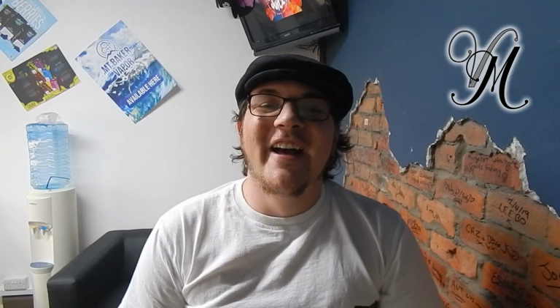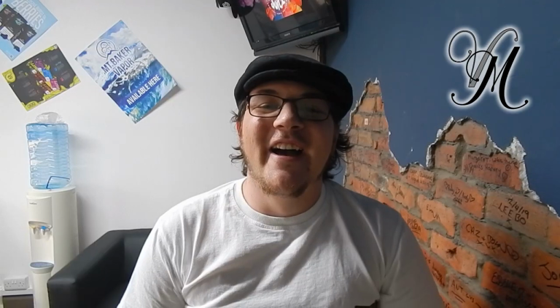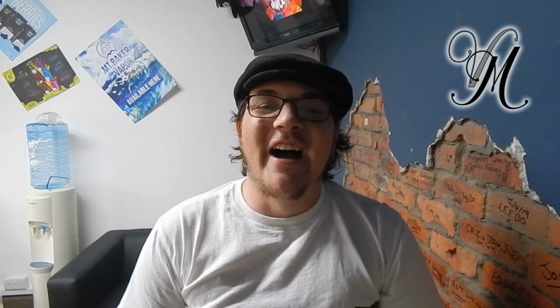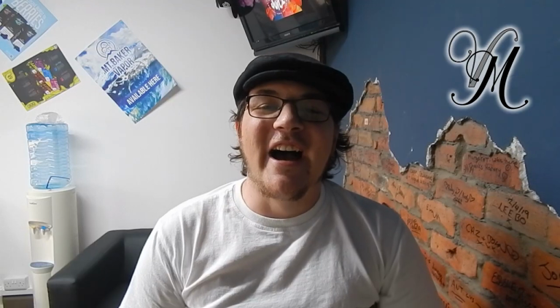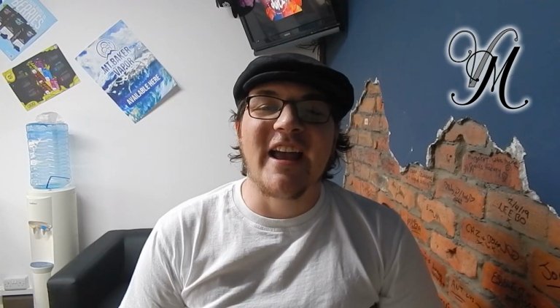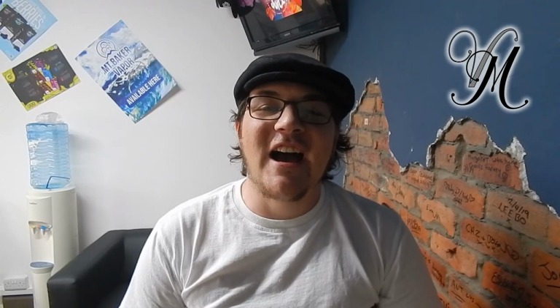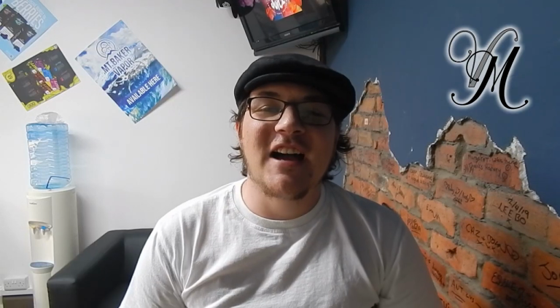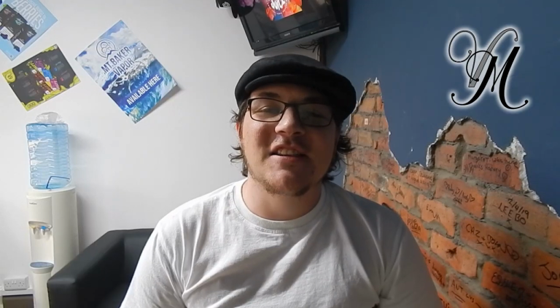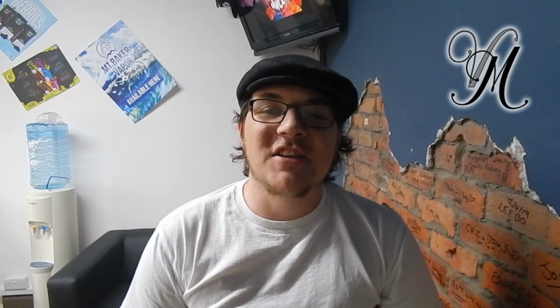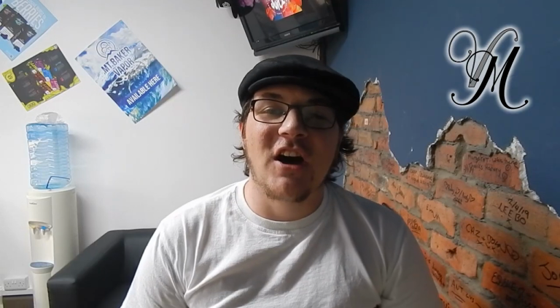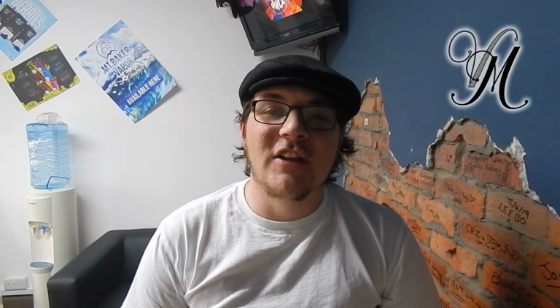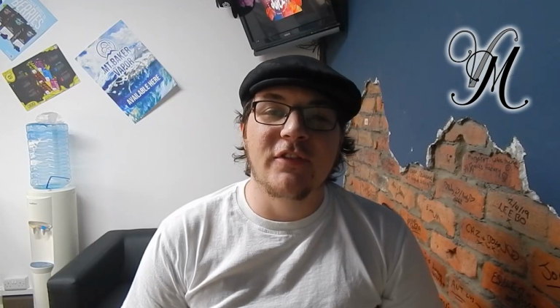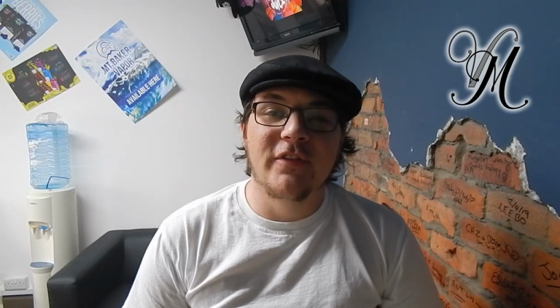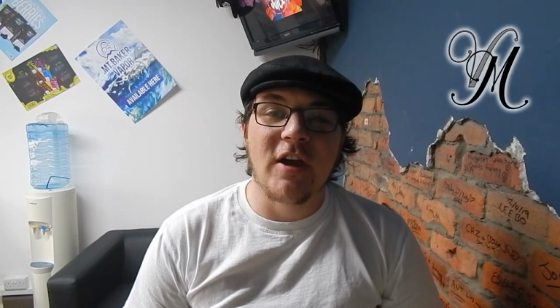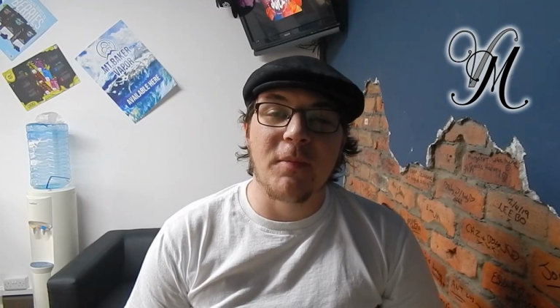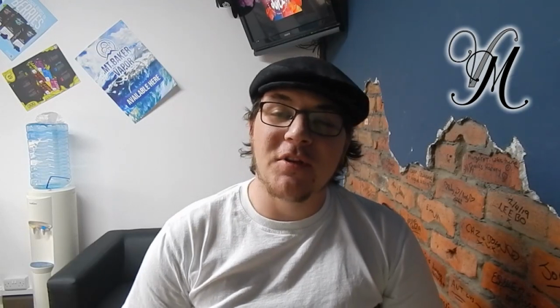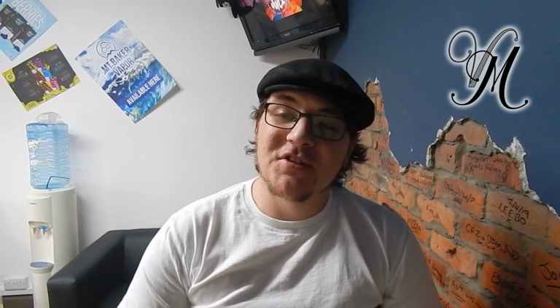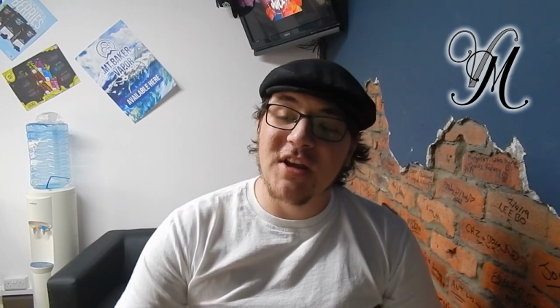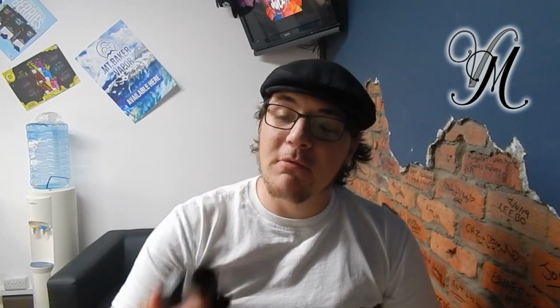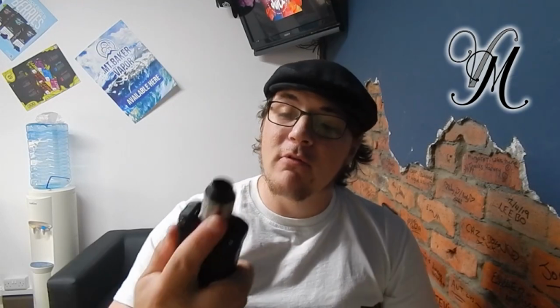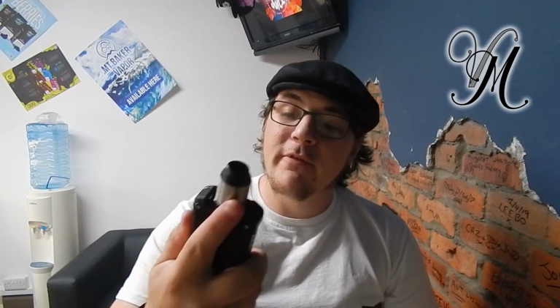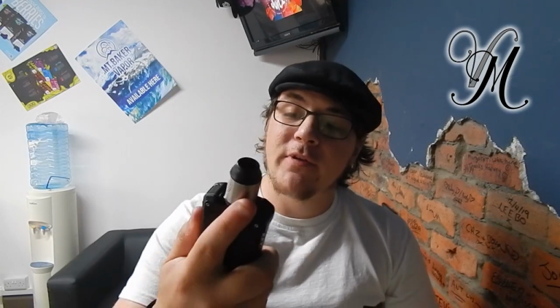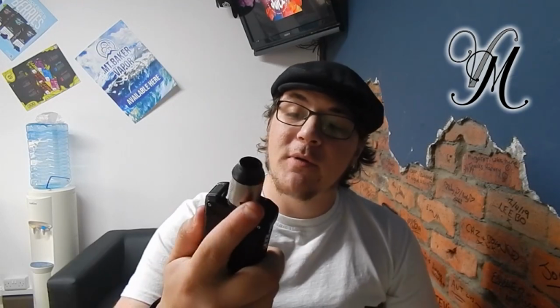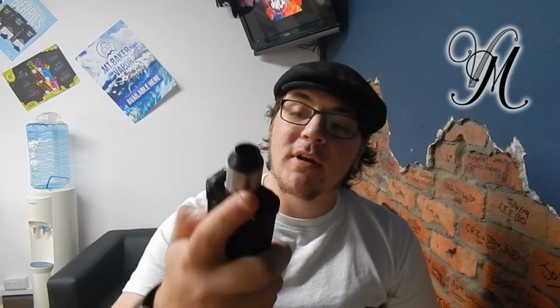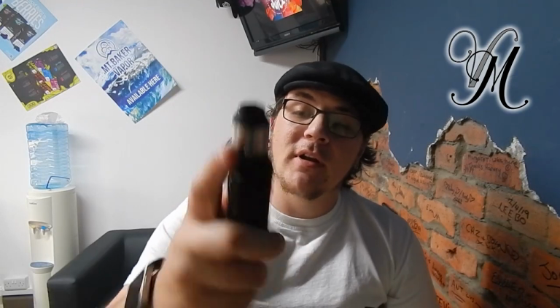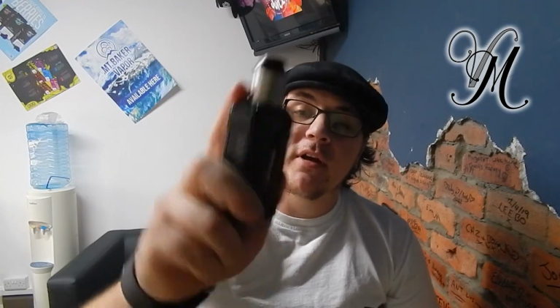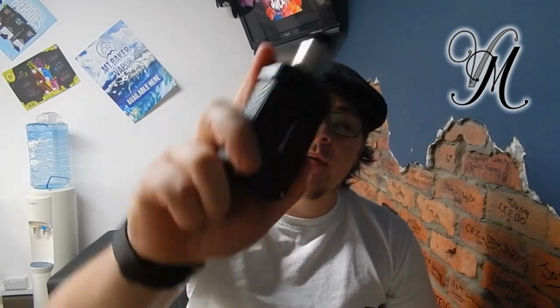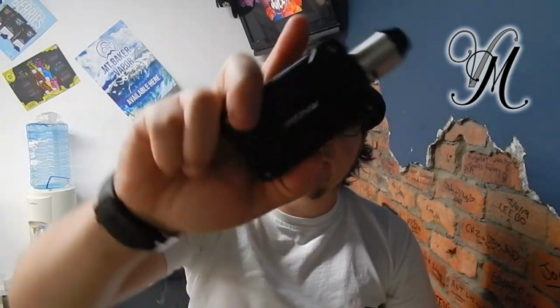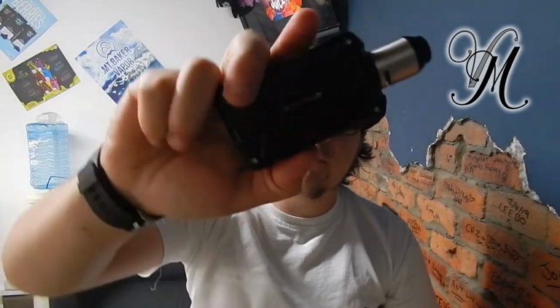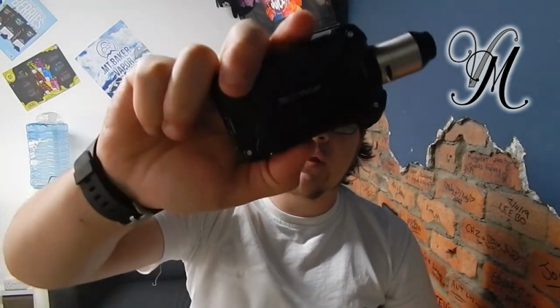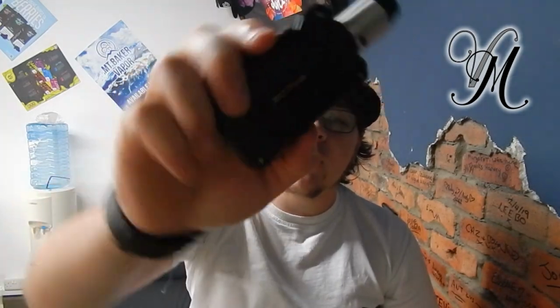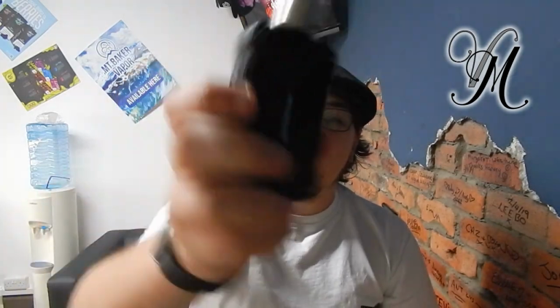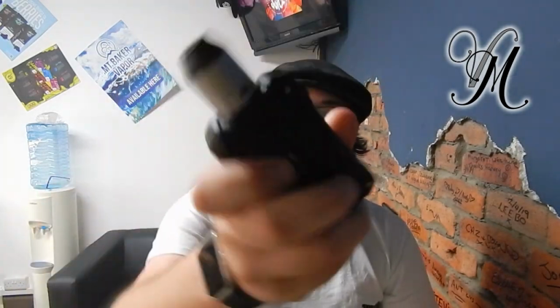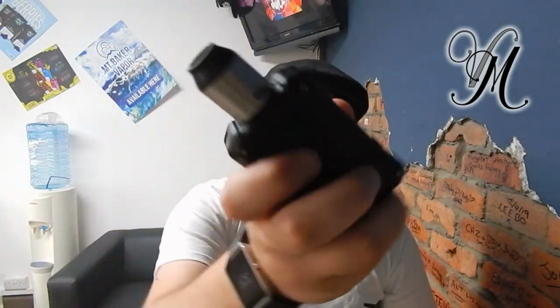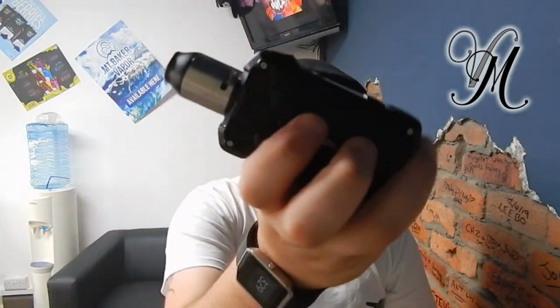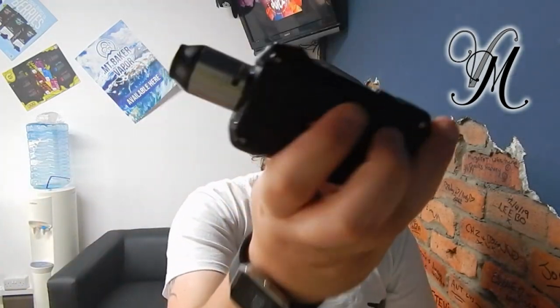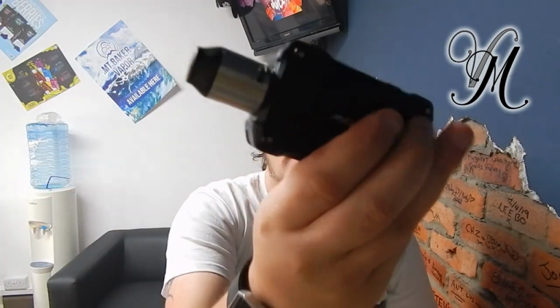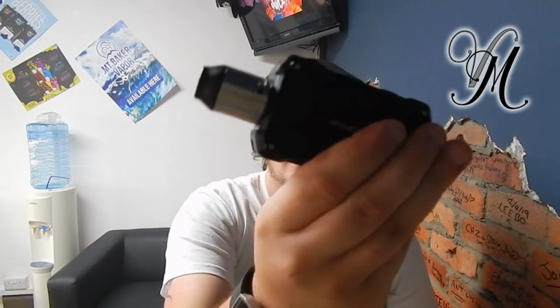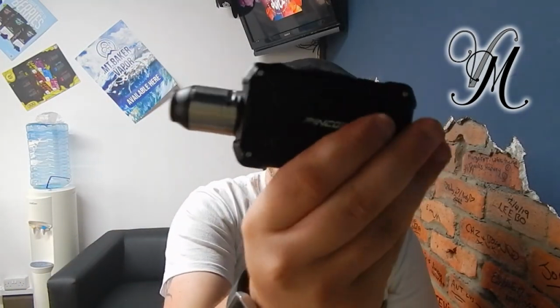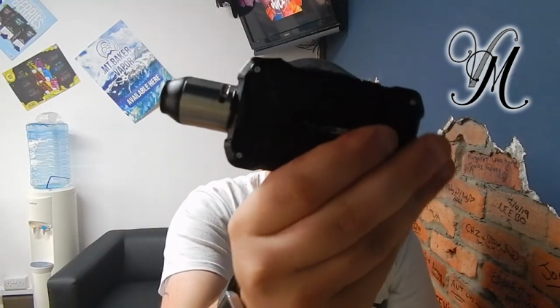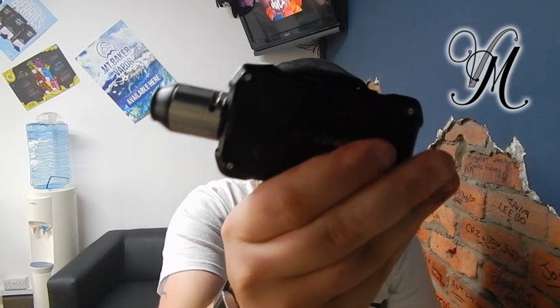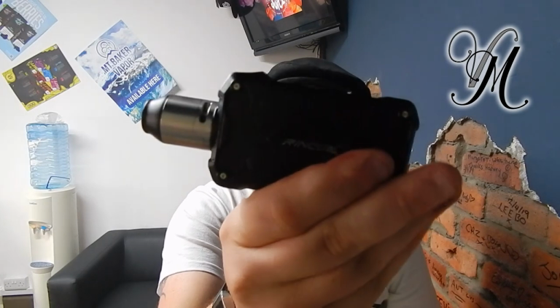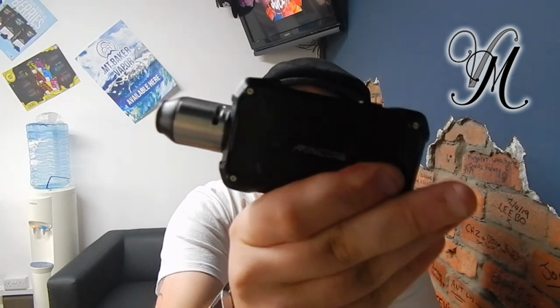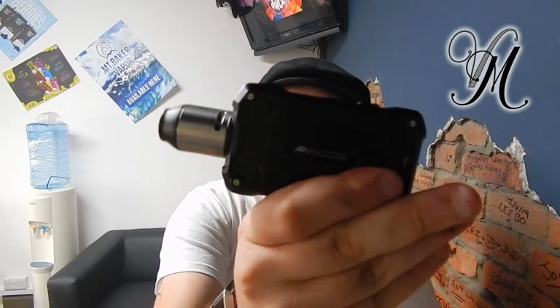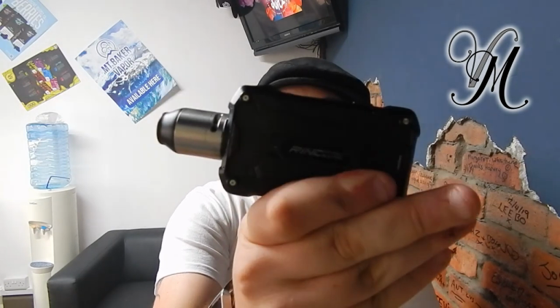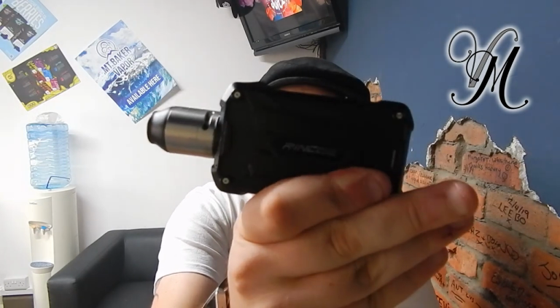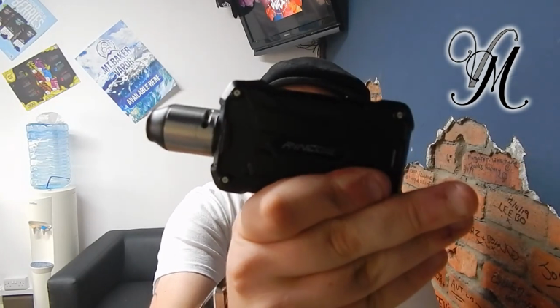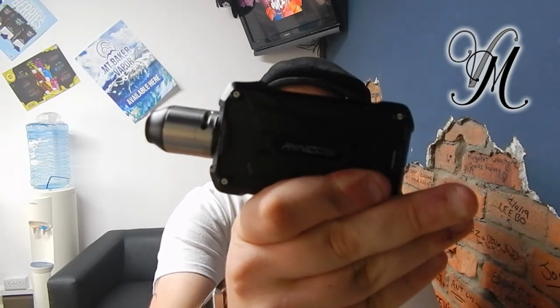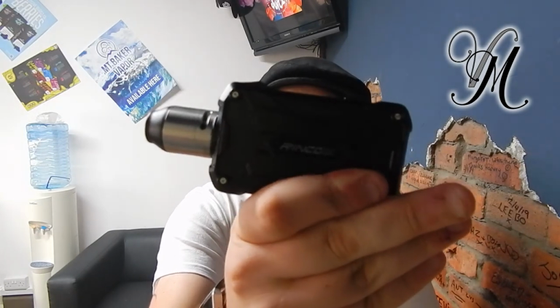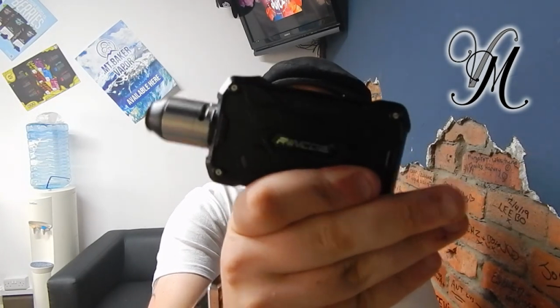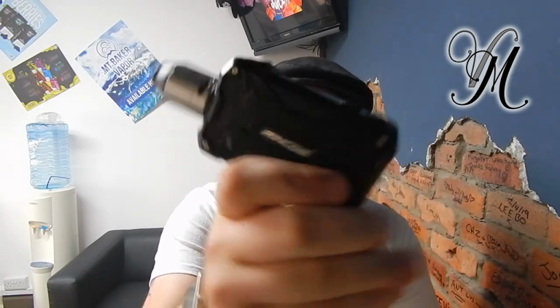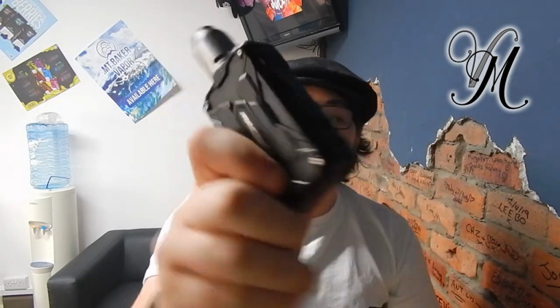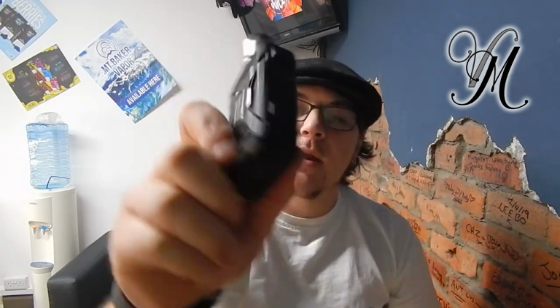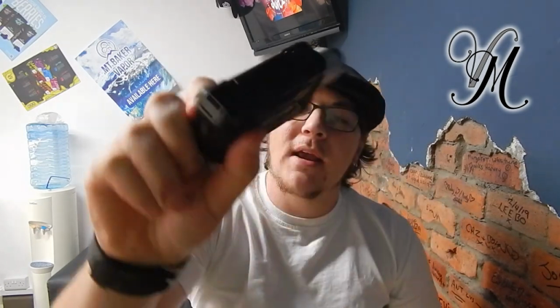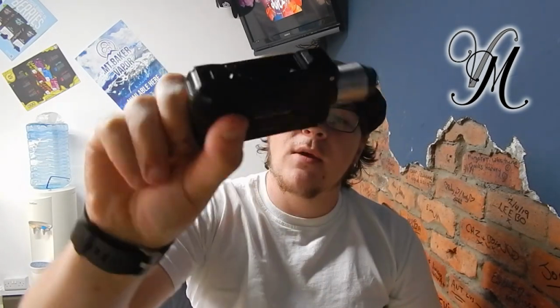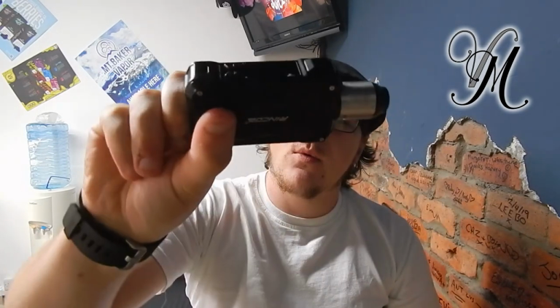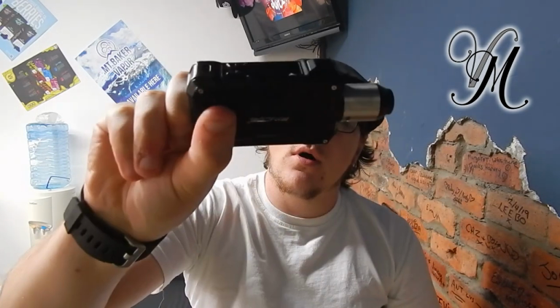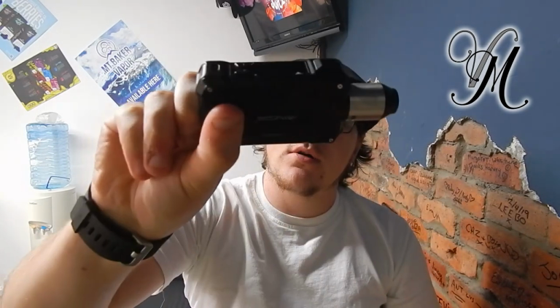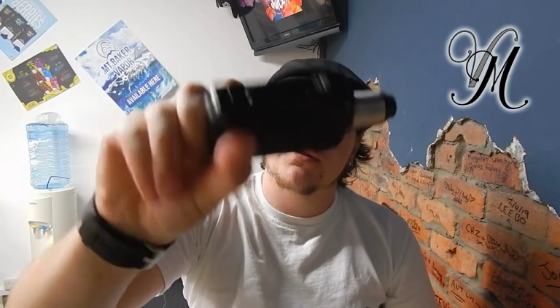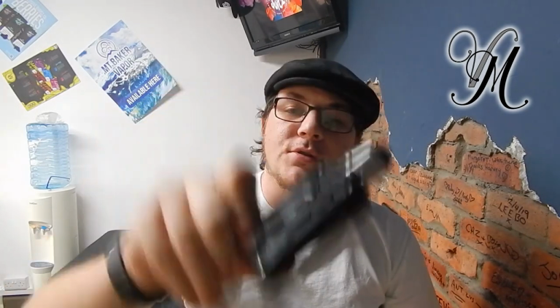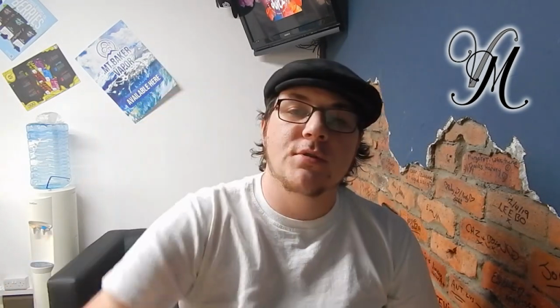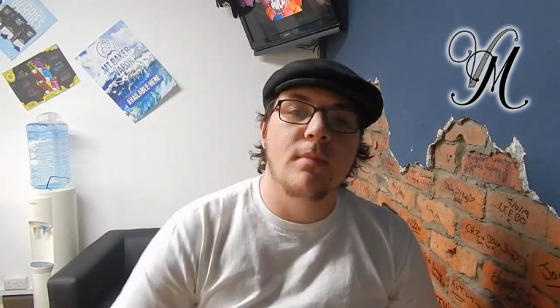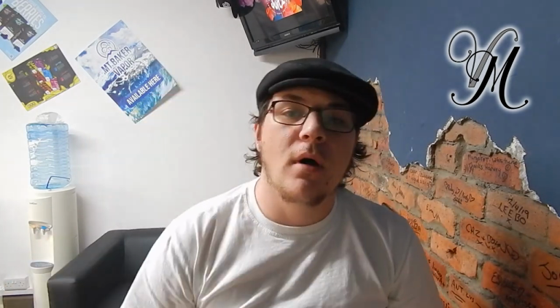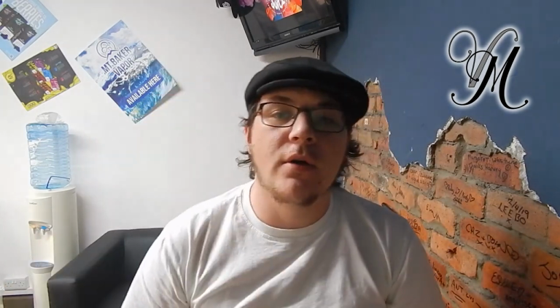Hi guys, it's Harley from Vet Mill. Today we're reviewing the Rinko Mechman 228 watts mod.